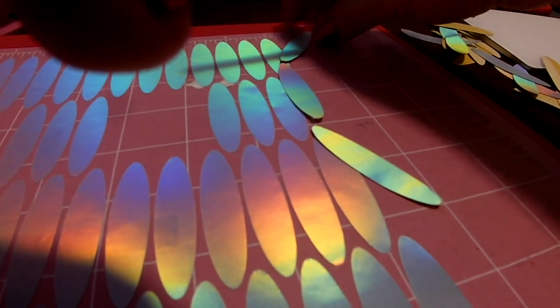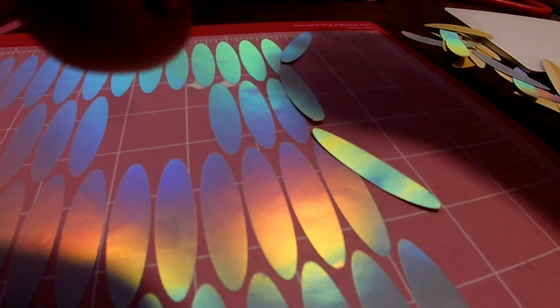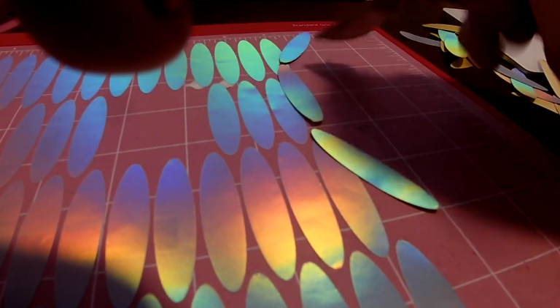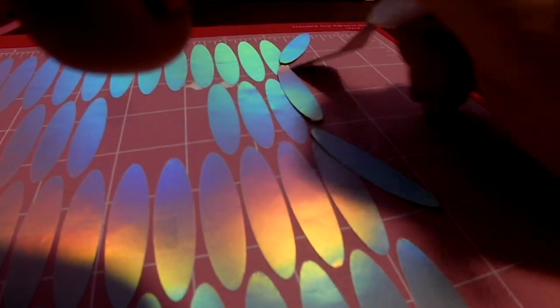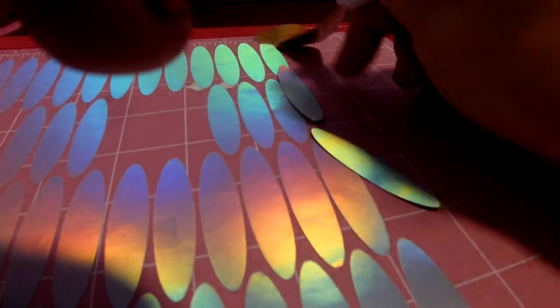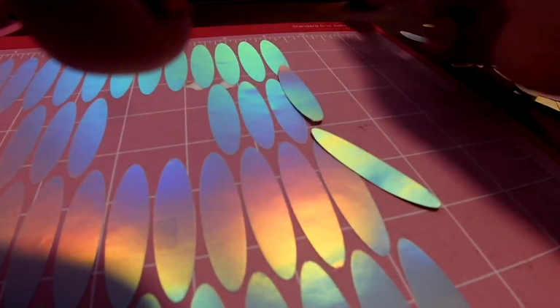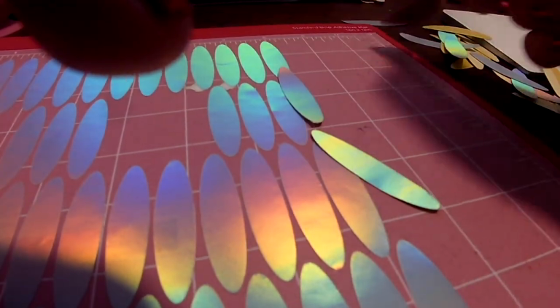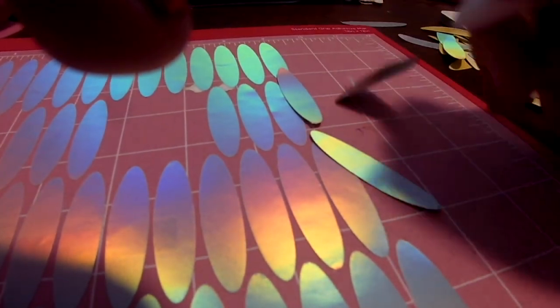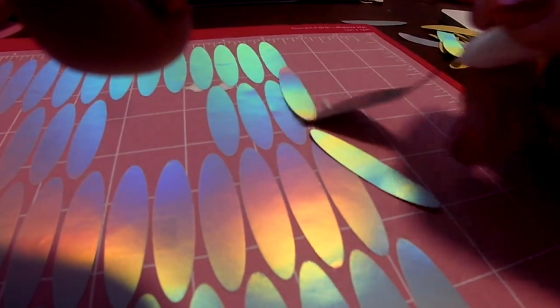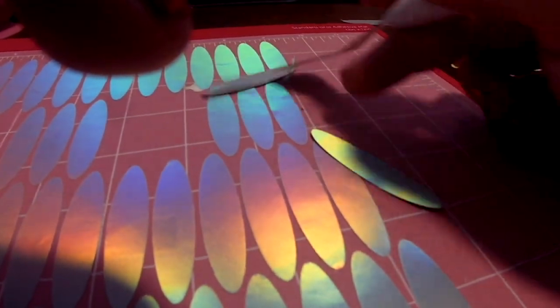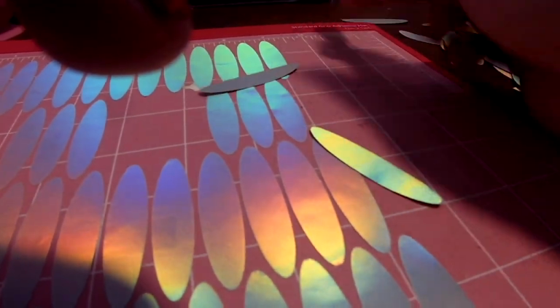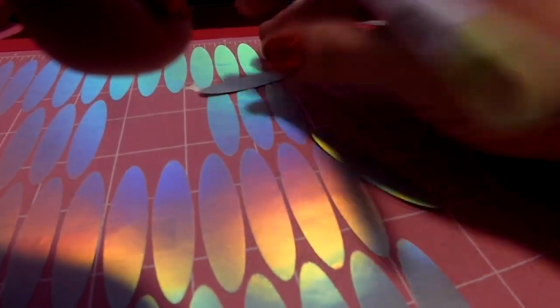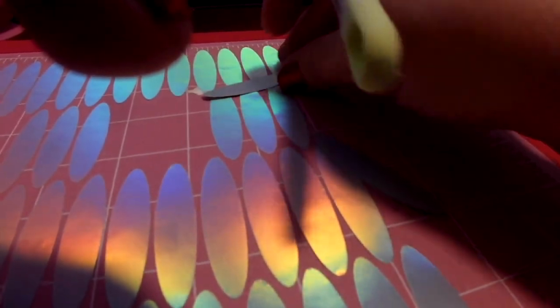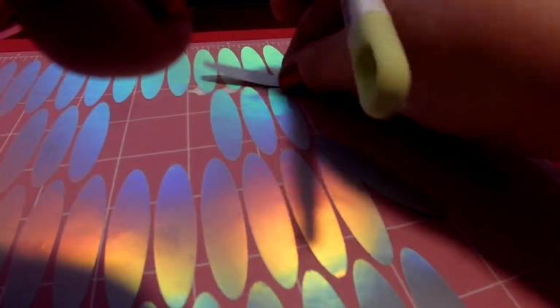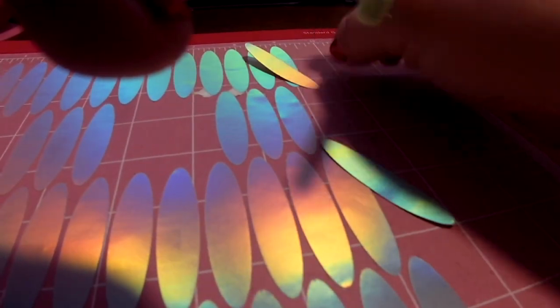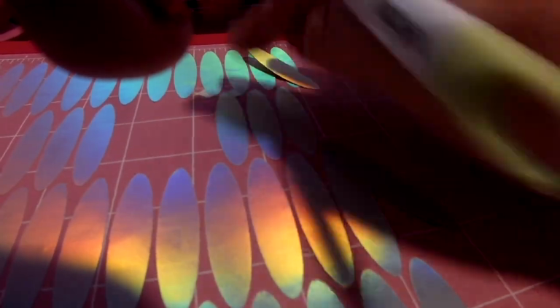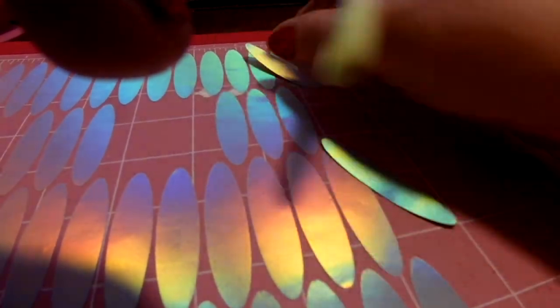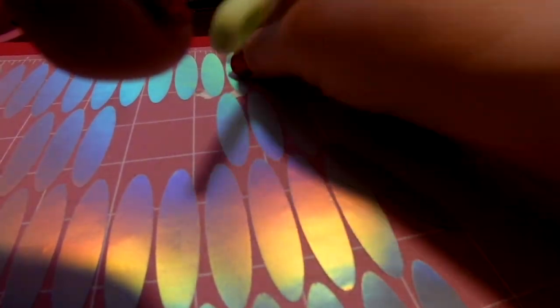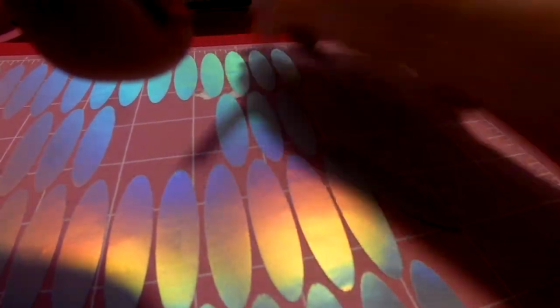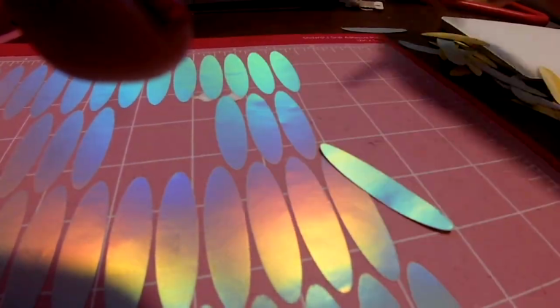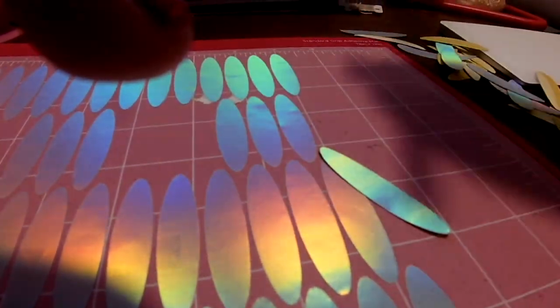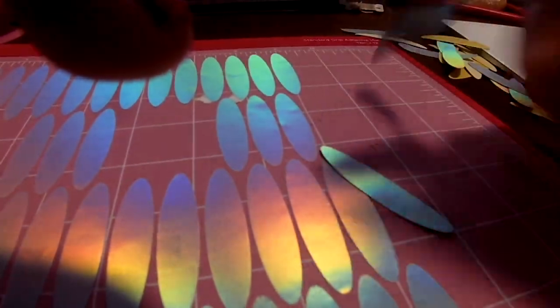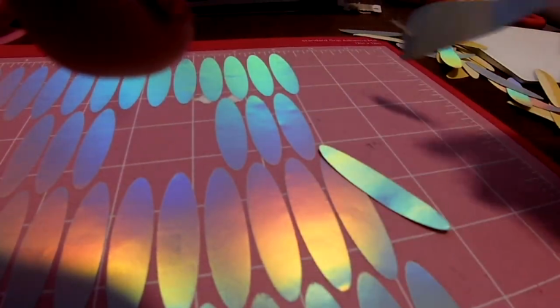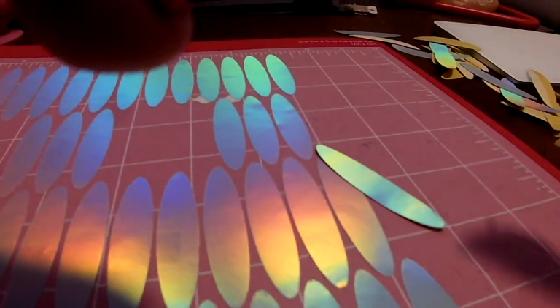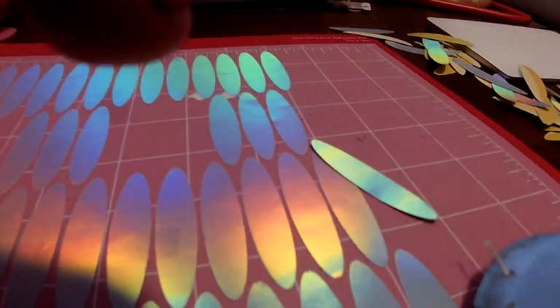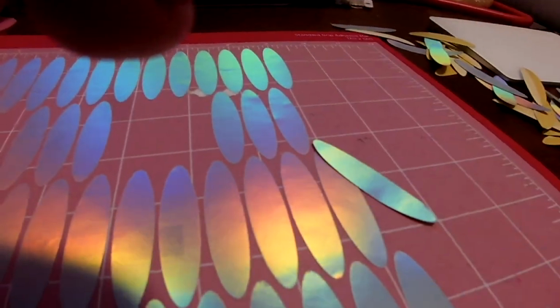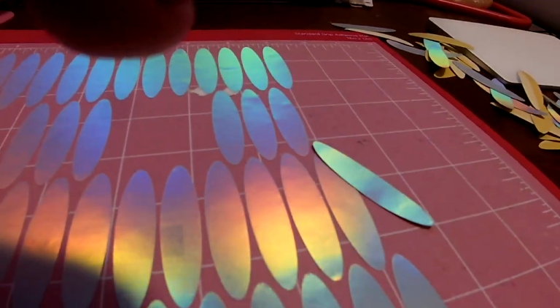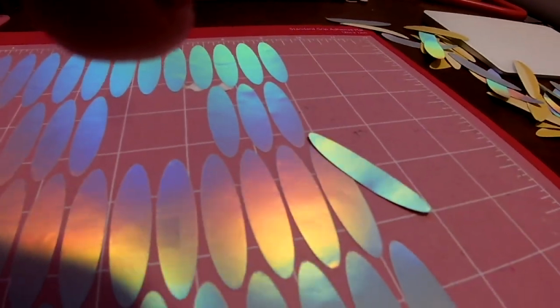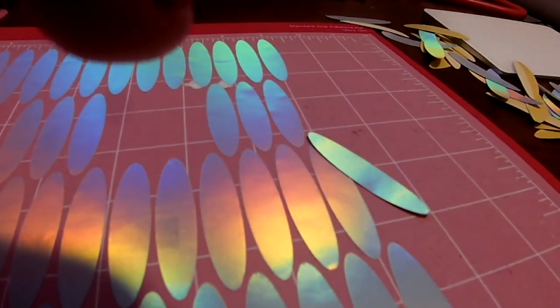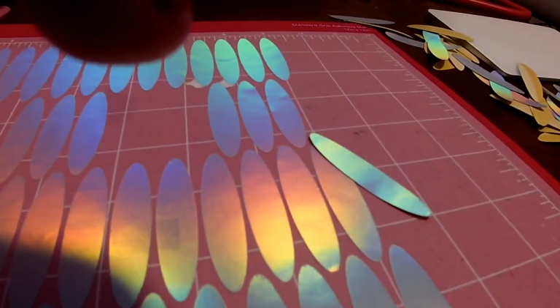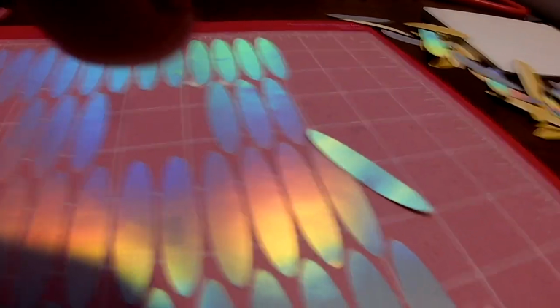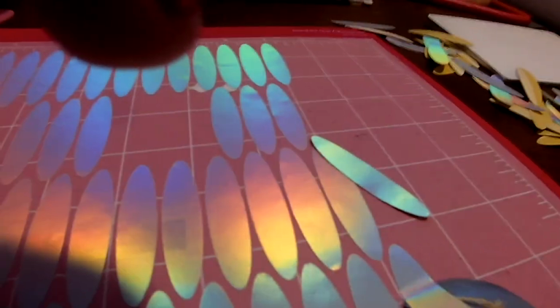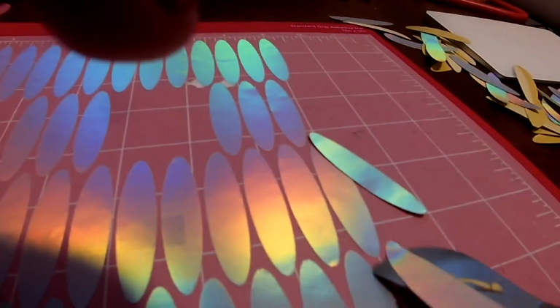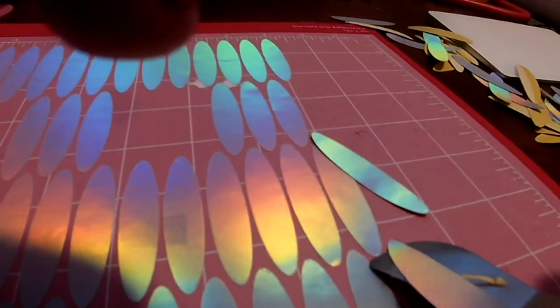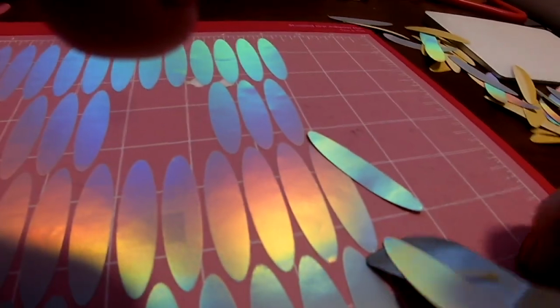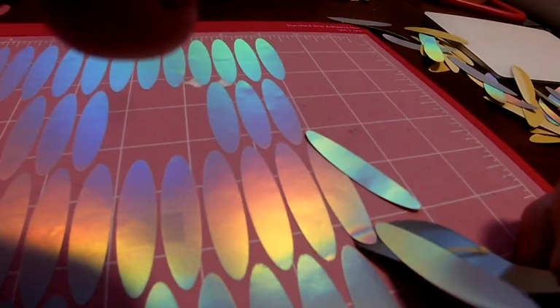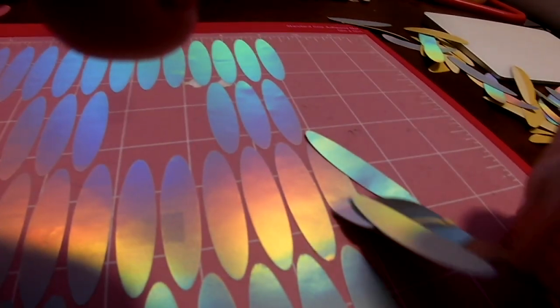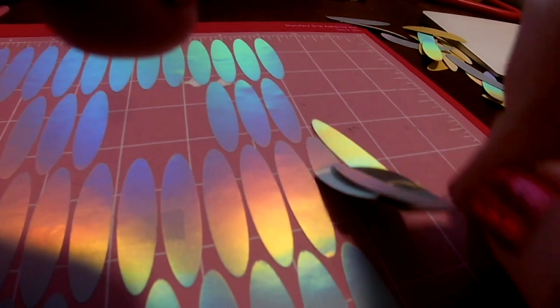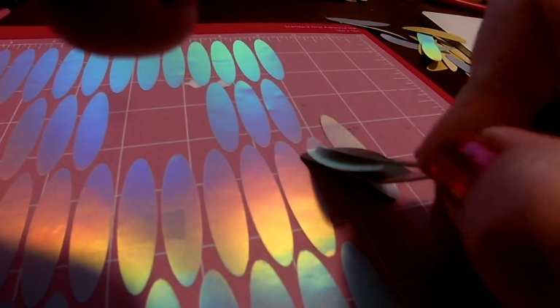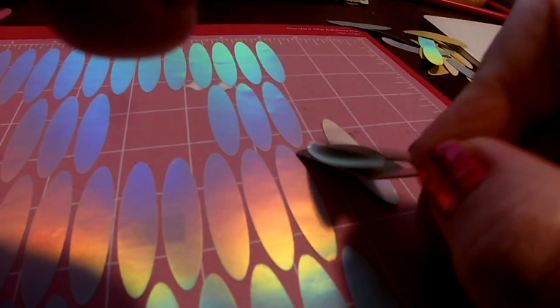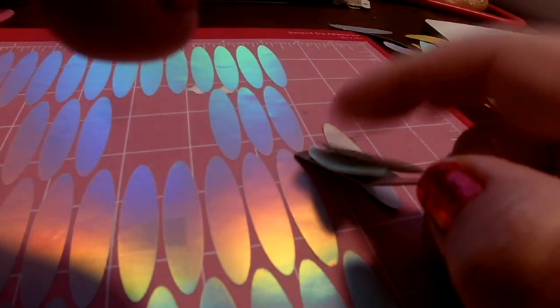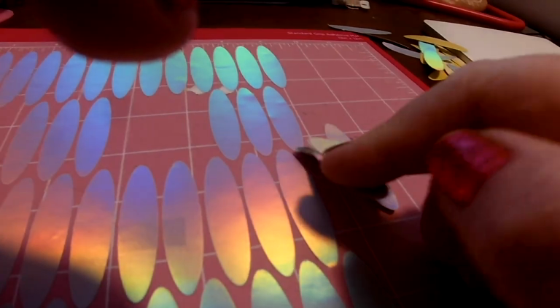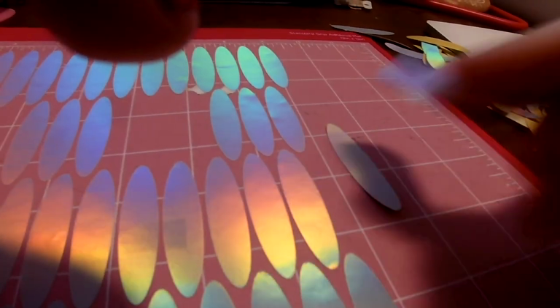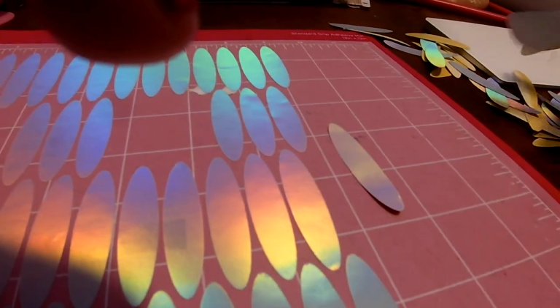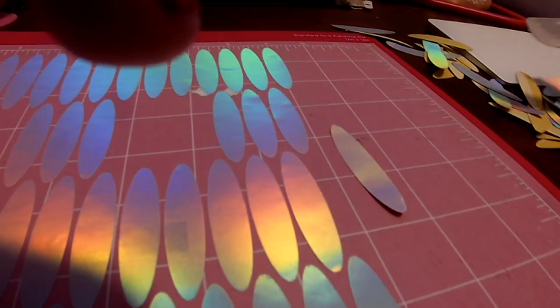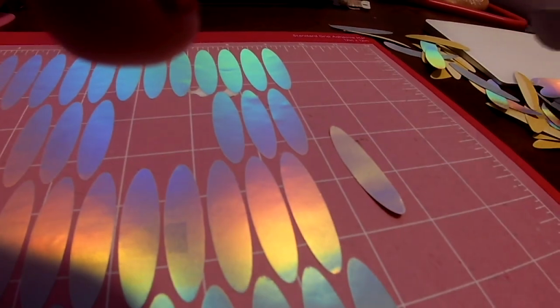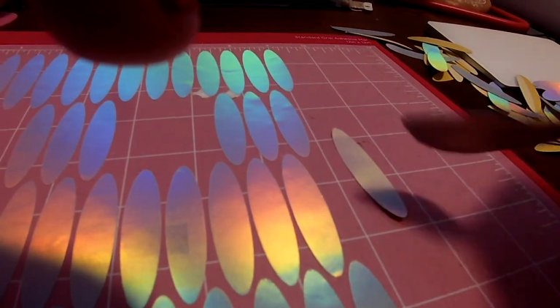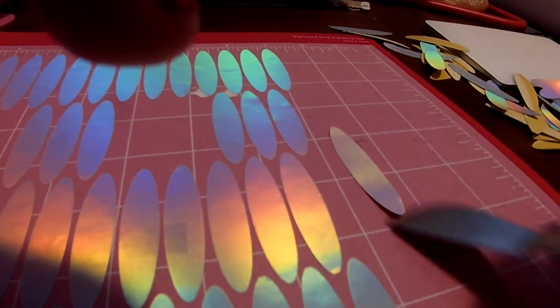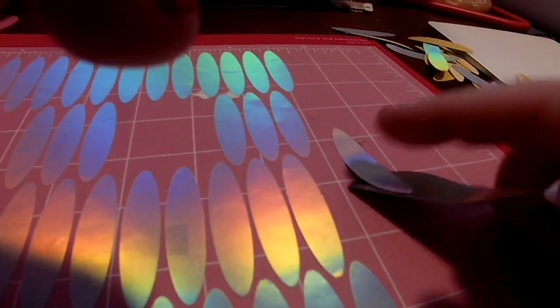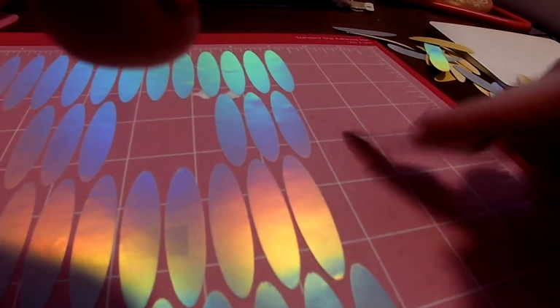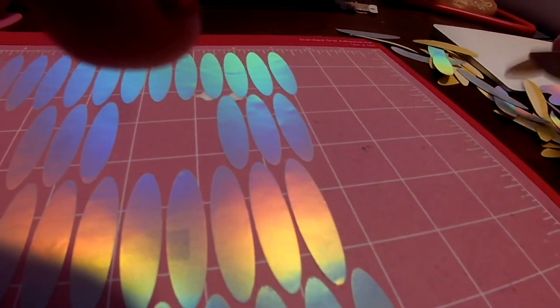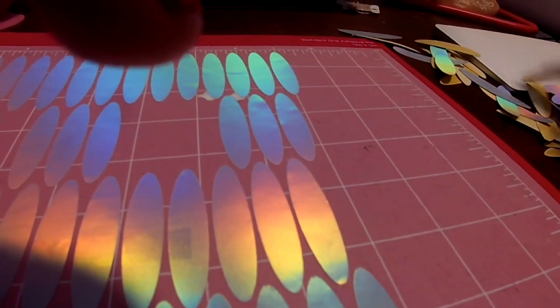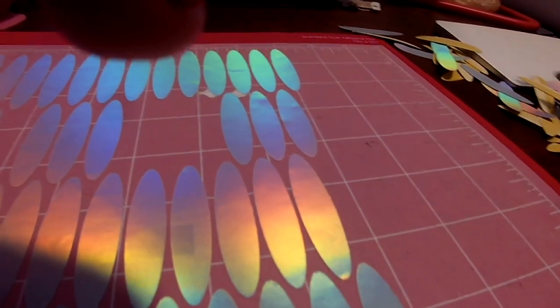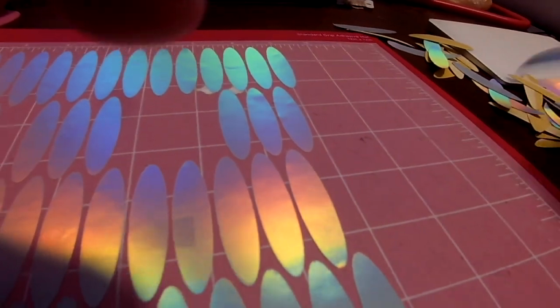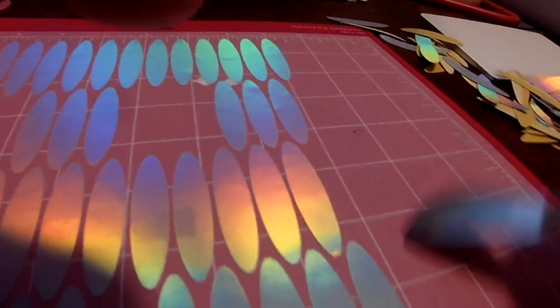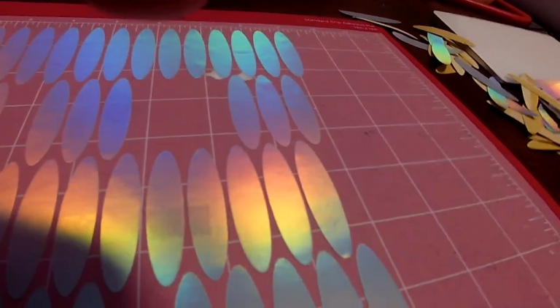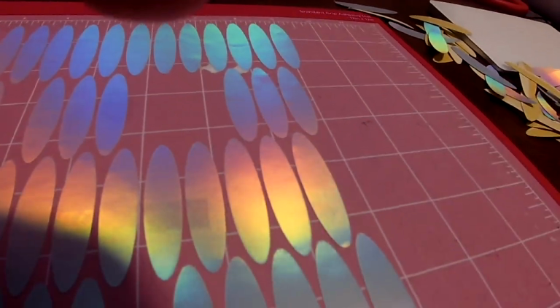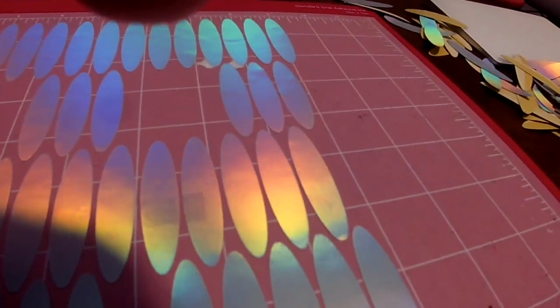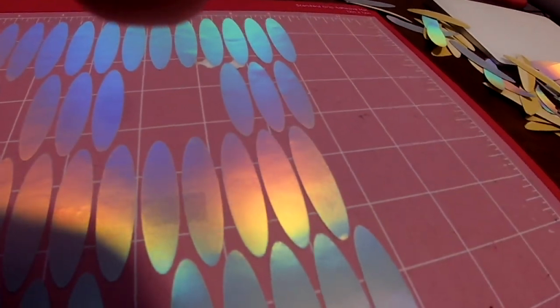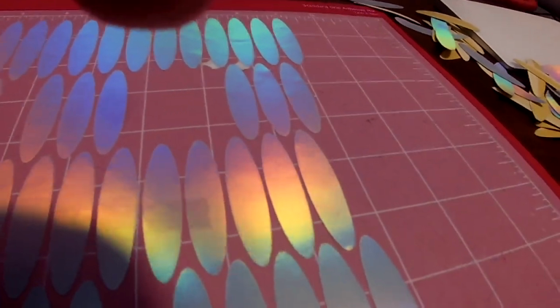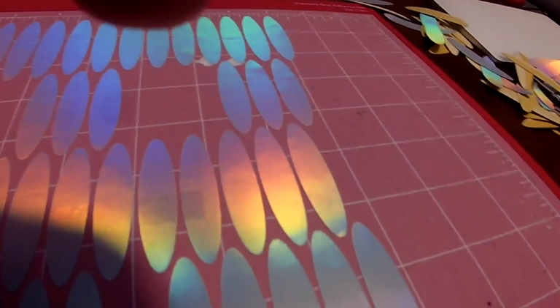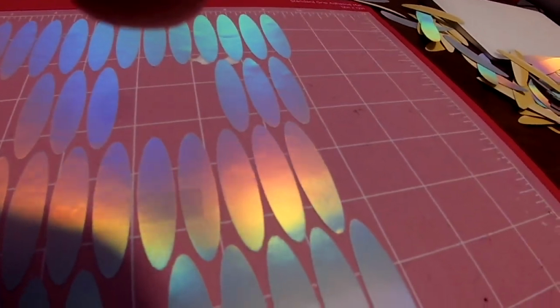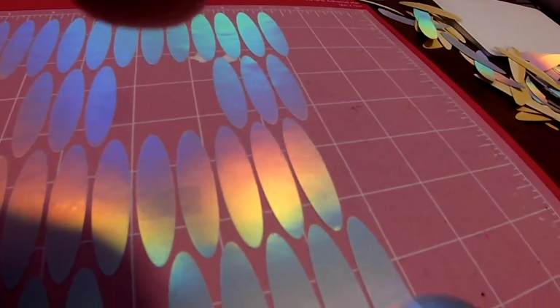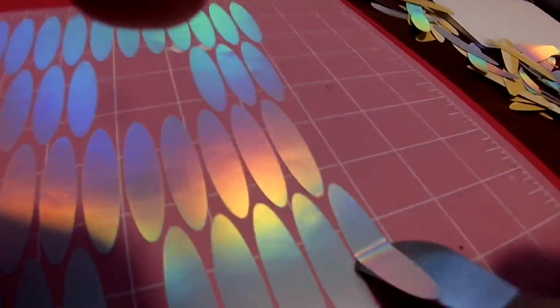So after I scrape, scrape, scrape all those little feathers up, I'm going to take them downstairs to my craft room and we'll start.